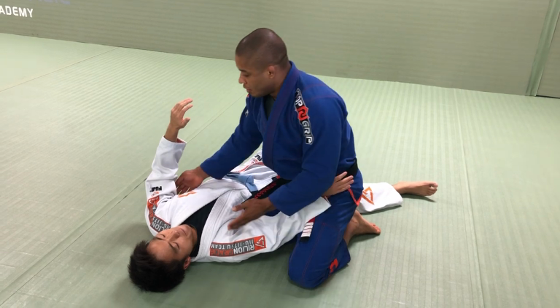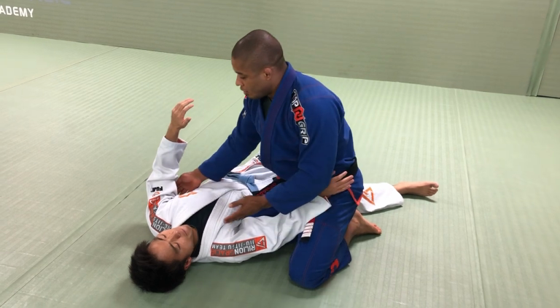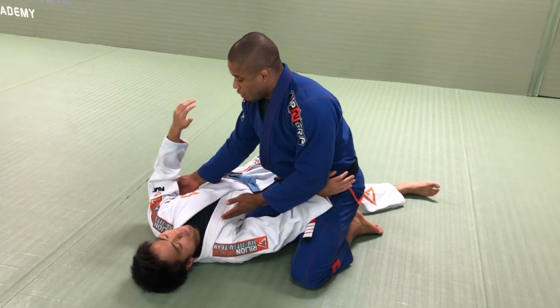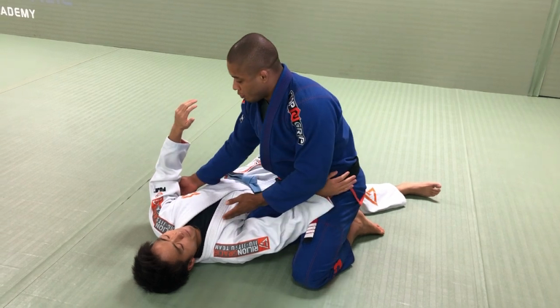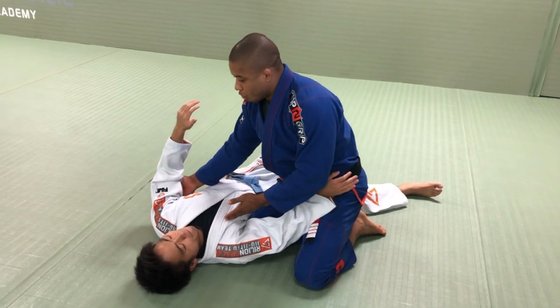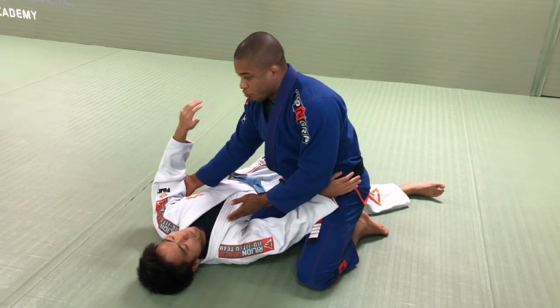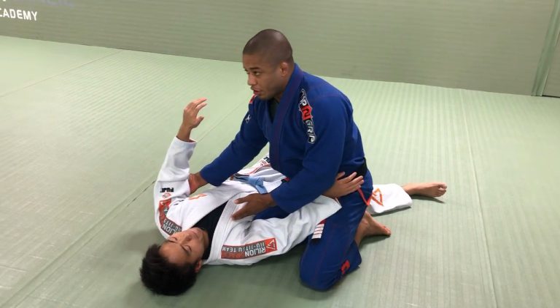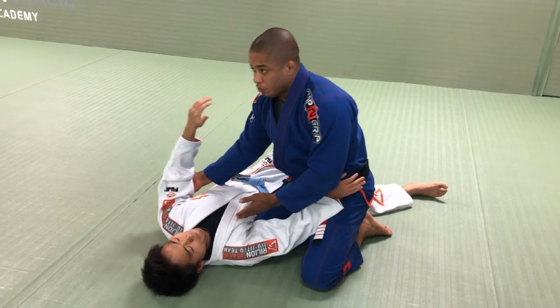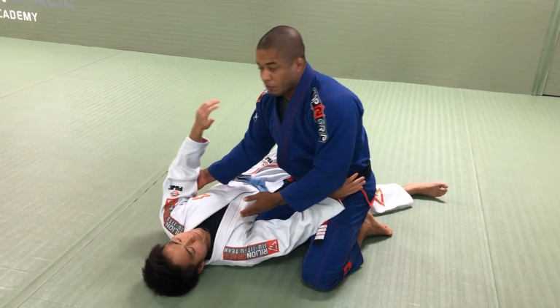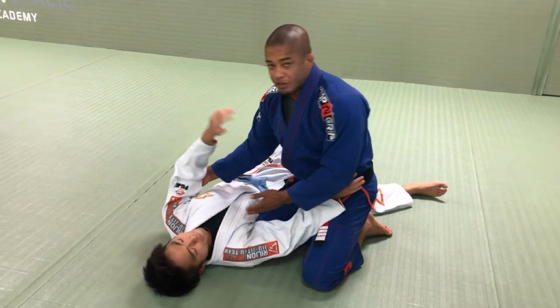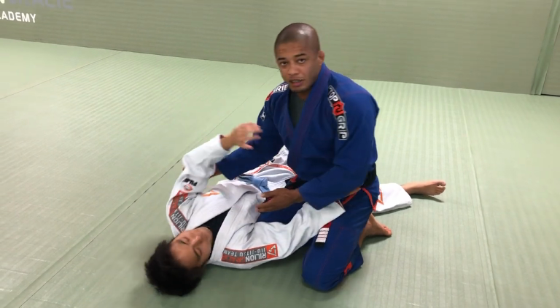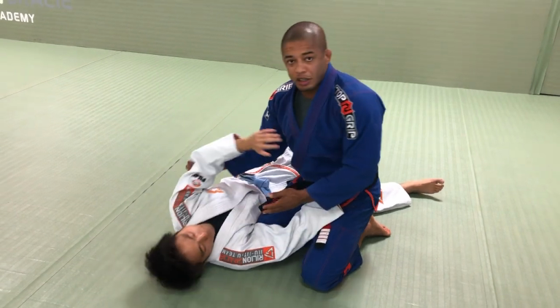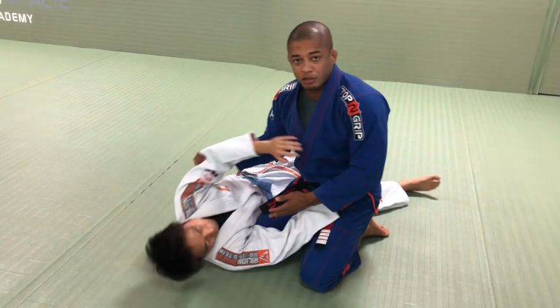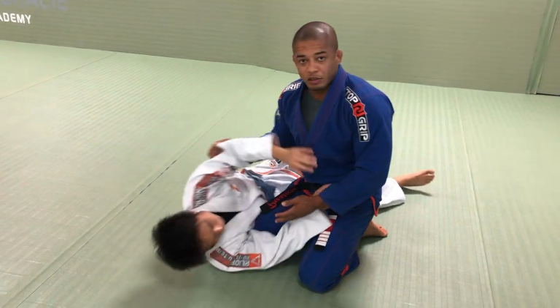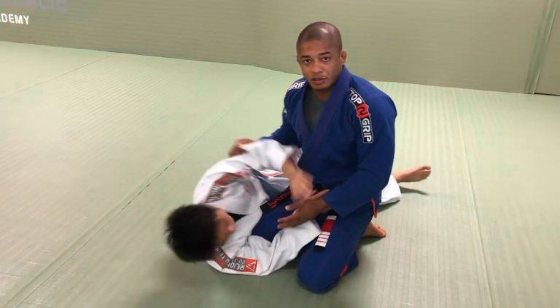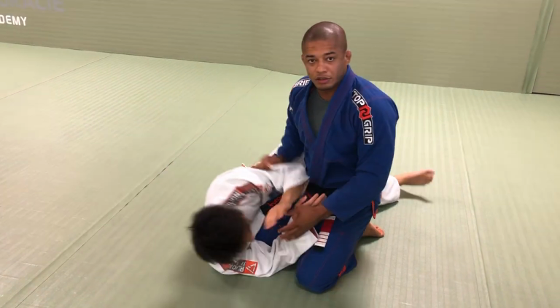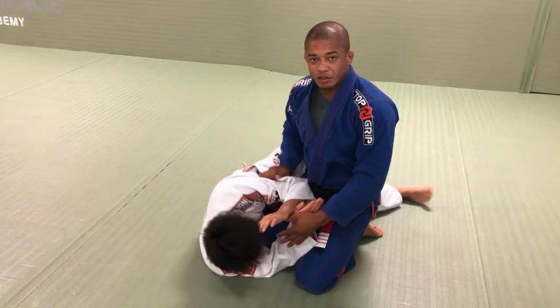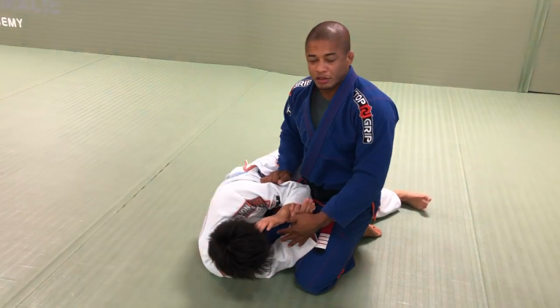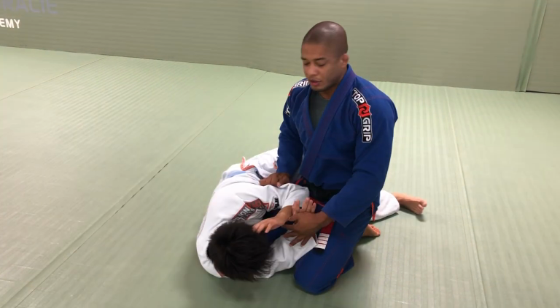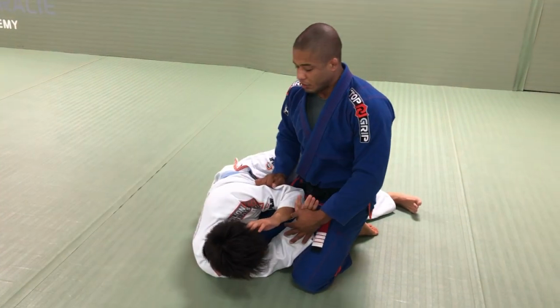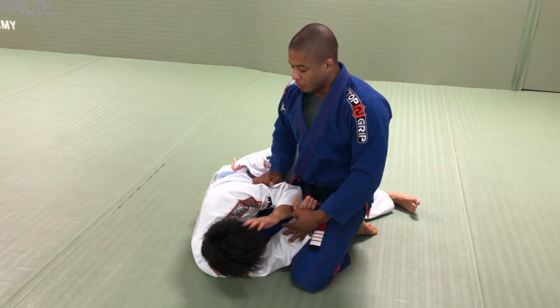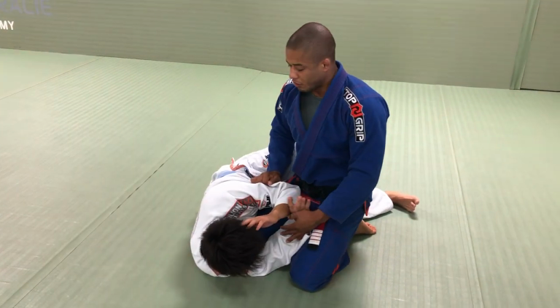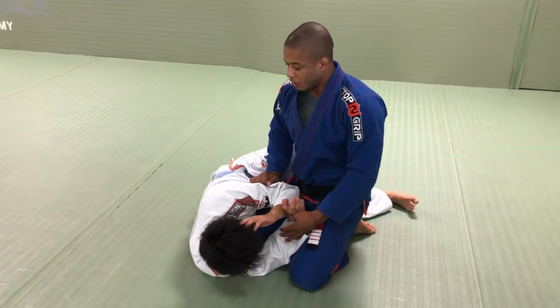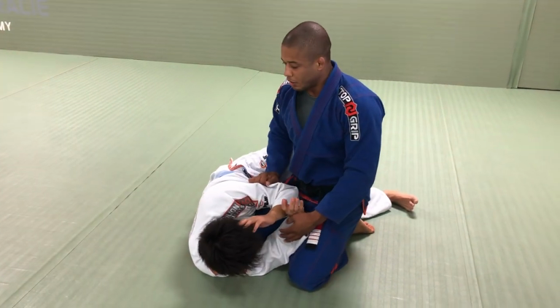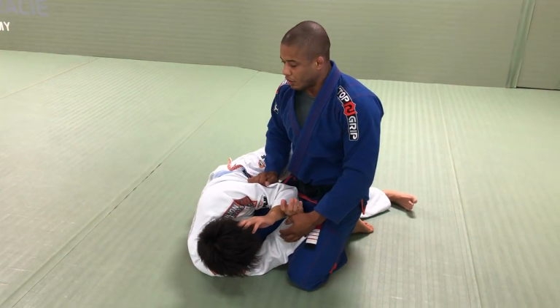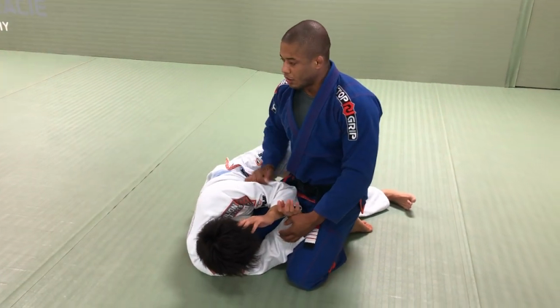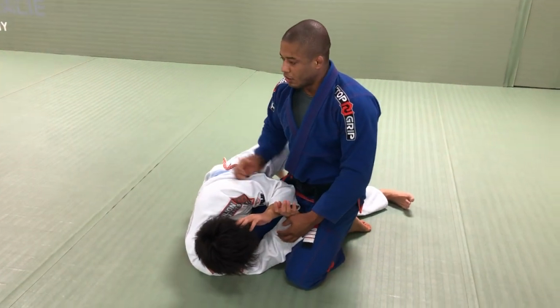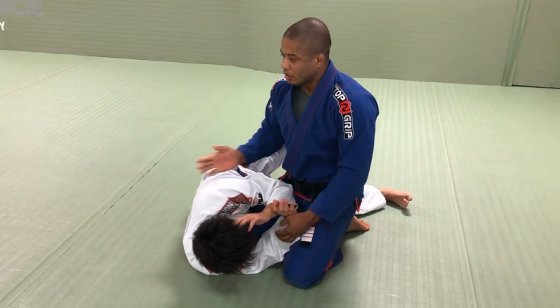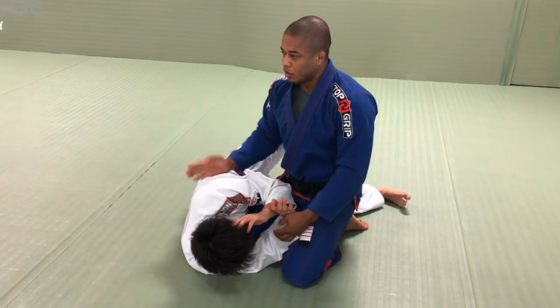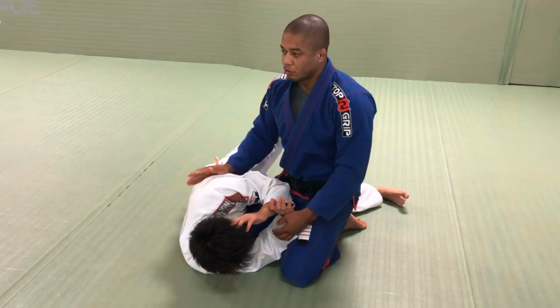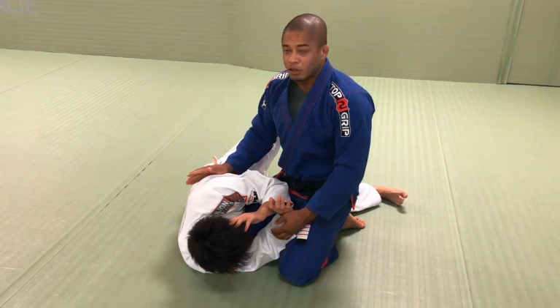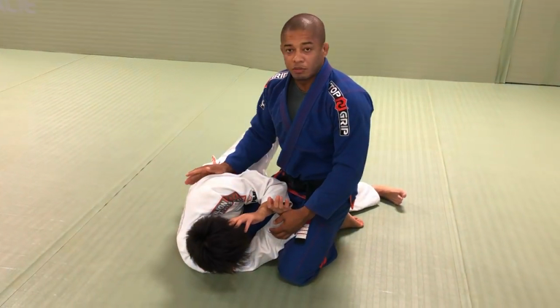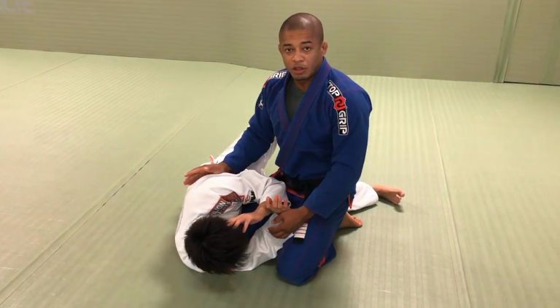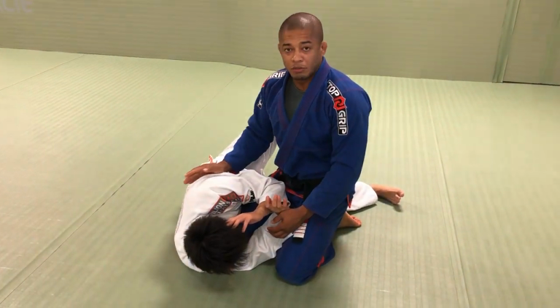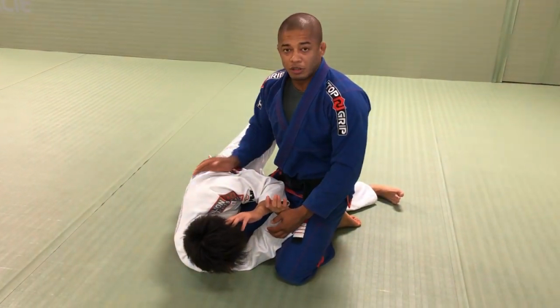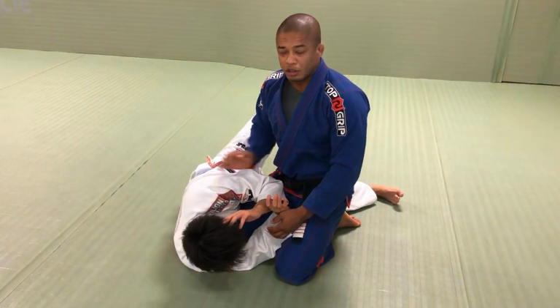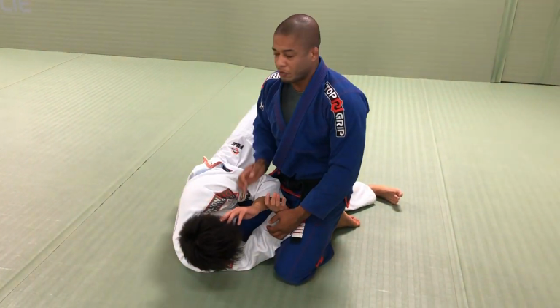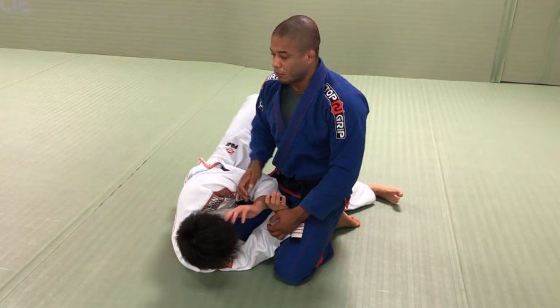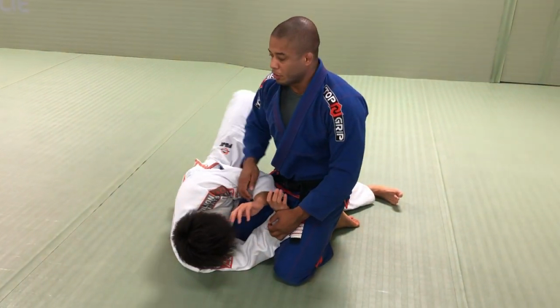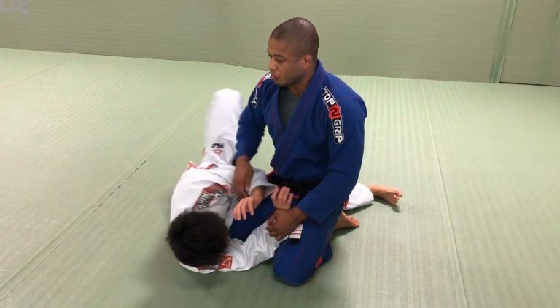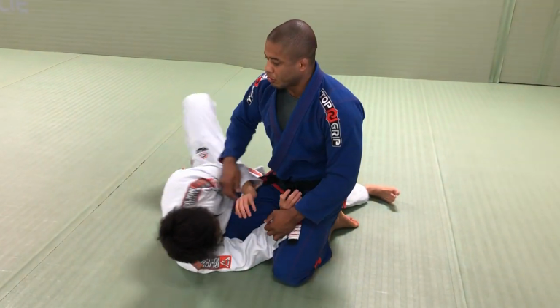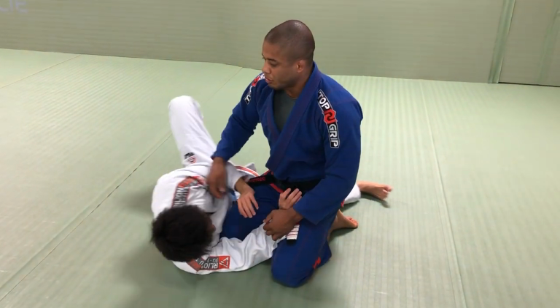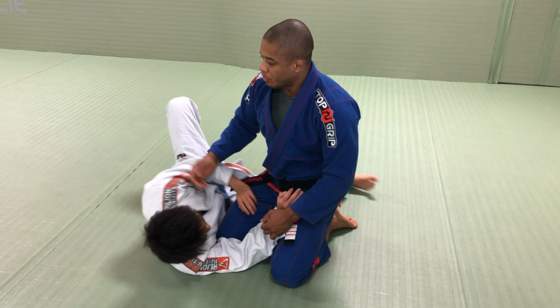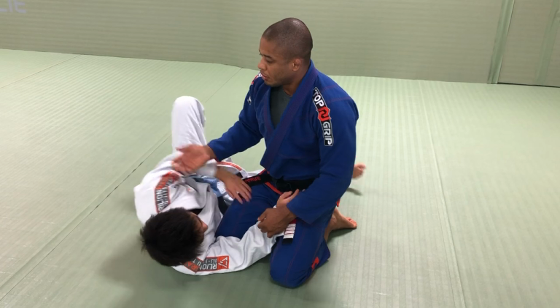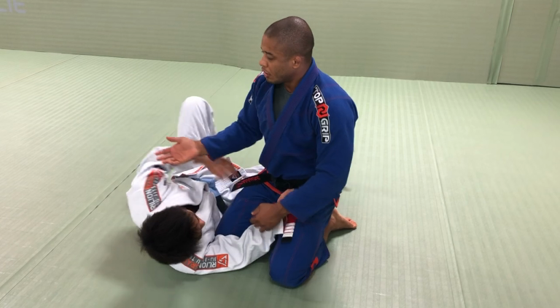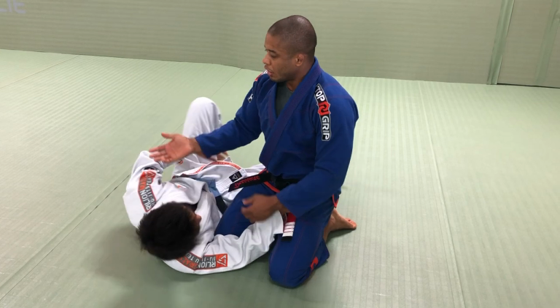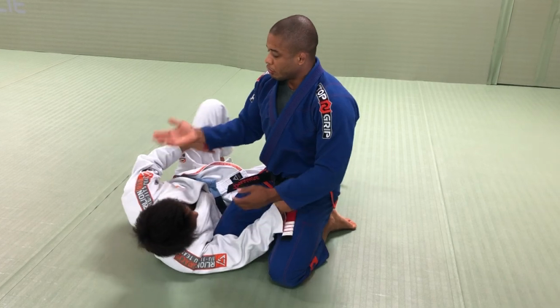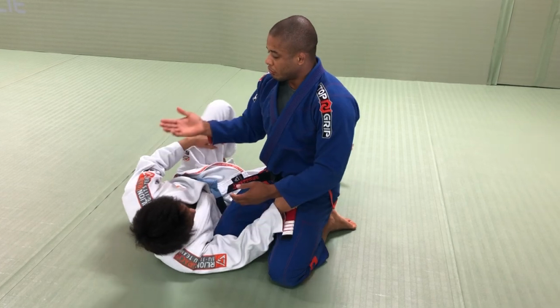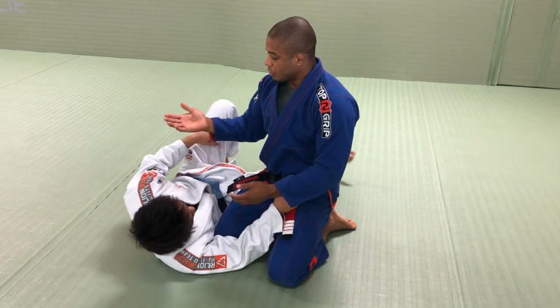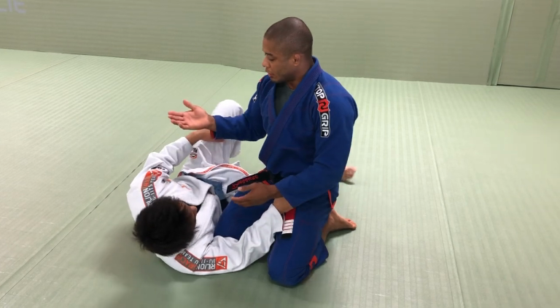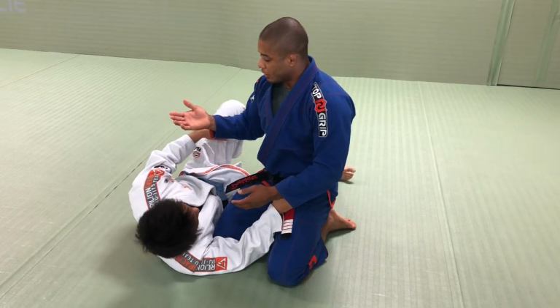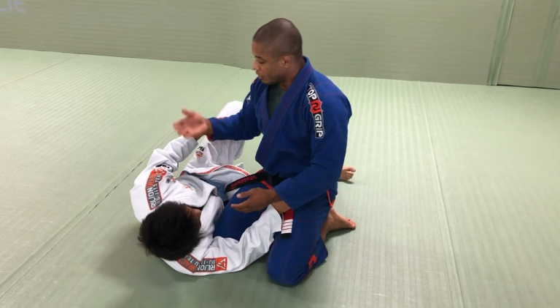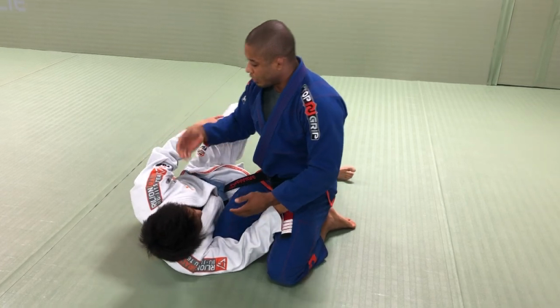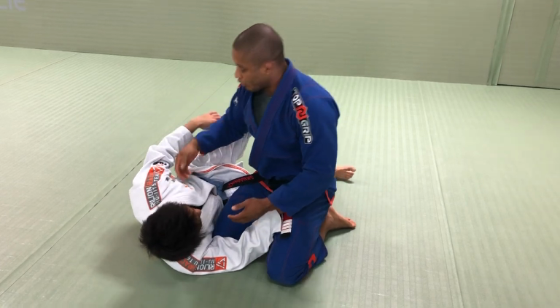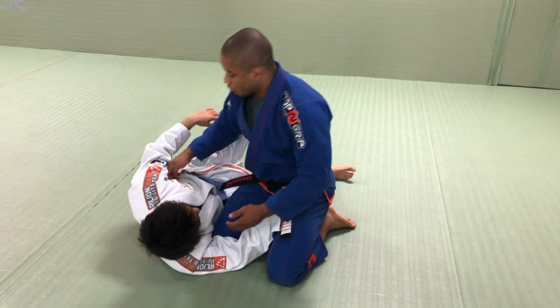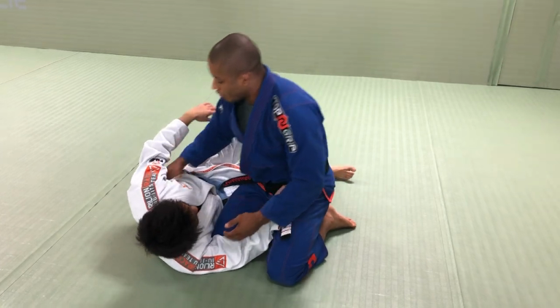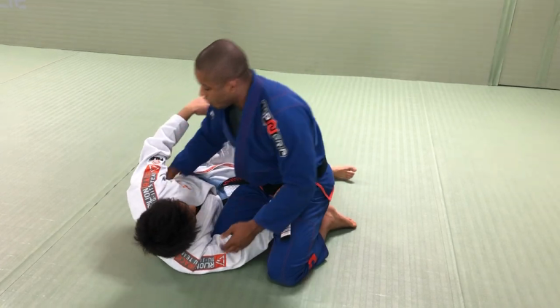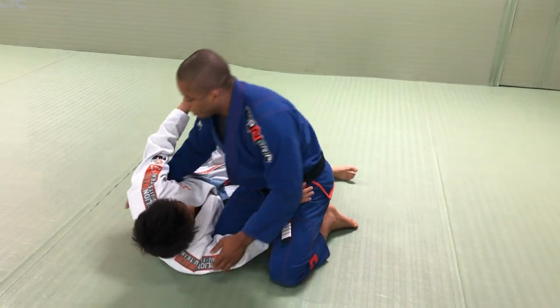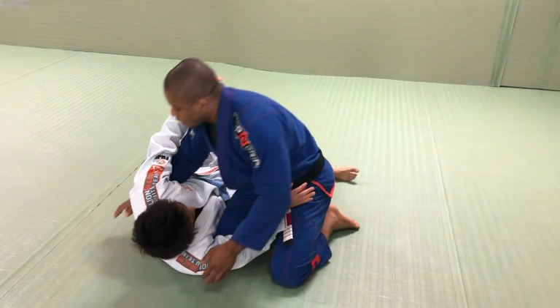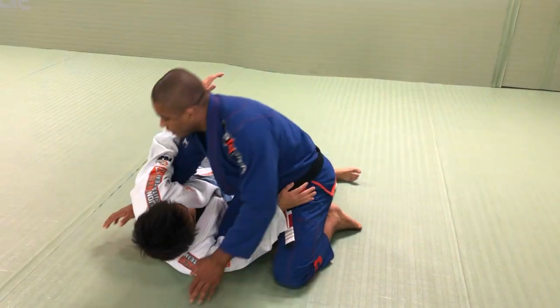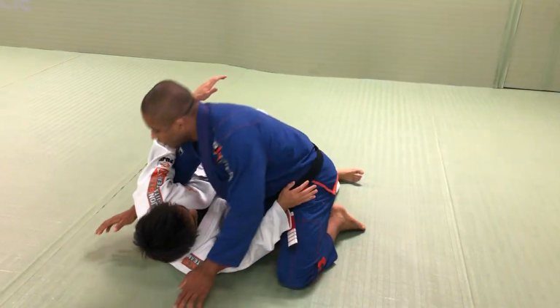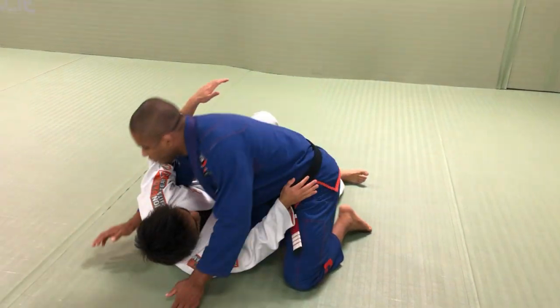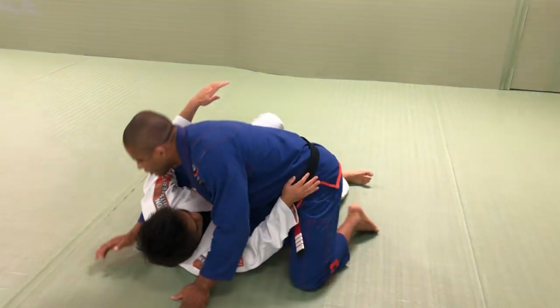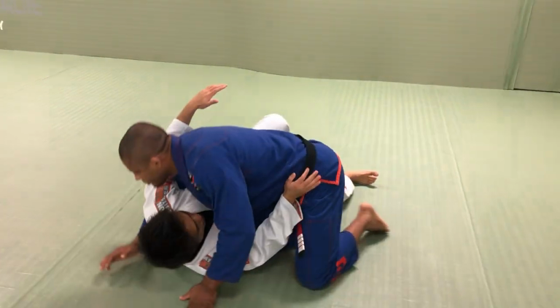He will try to be sideways — that's going to become dangerous for me. So as soon as I get side control, I want the underhook.